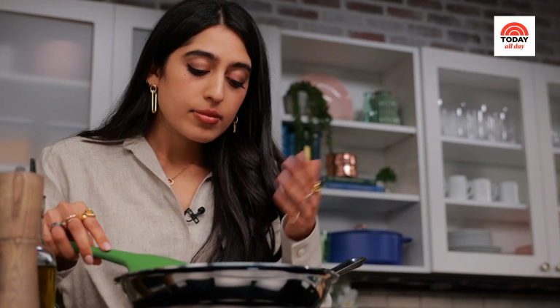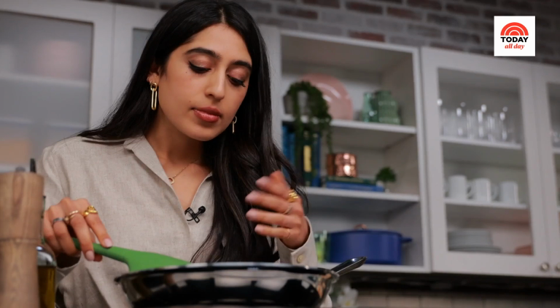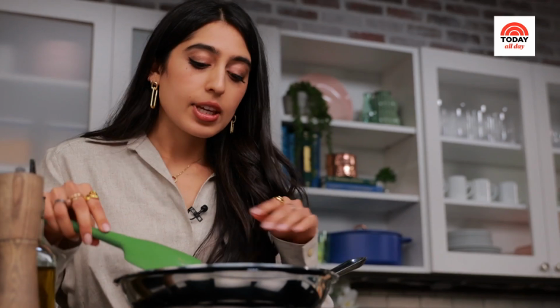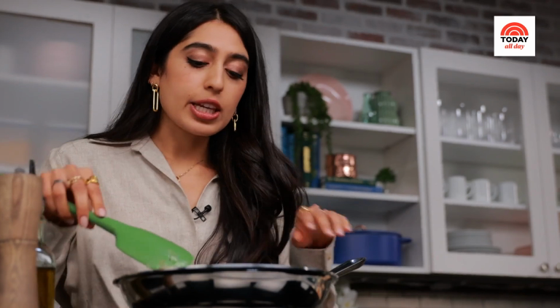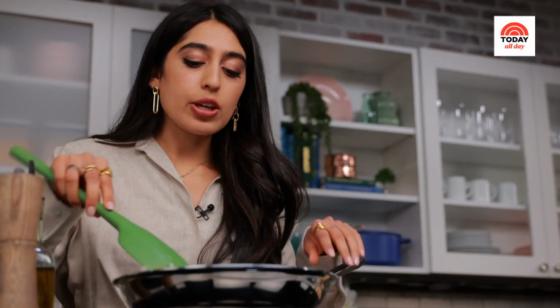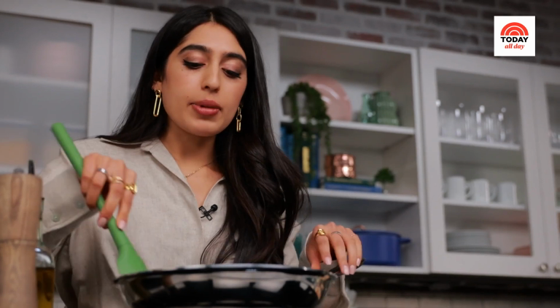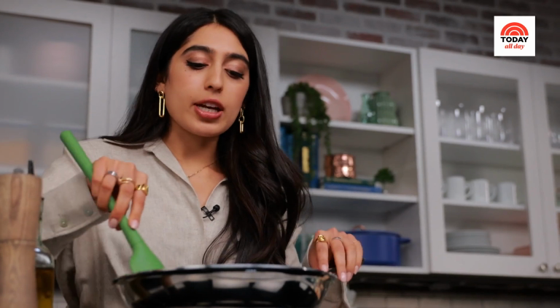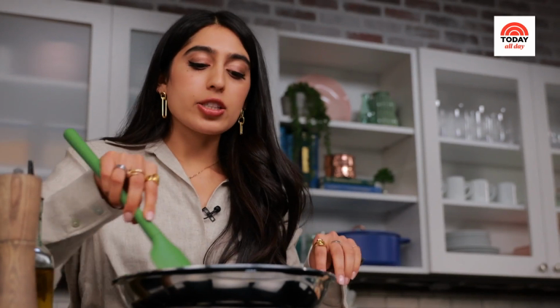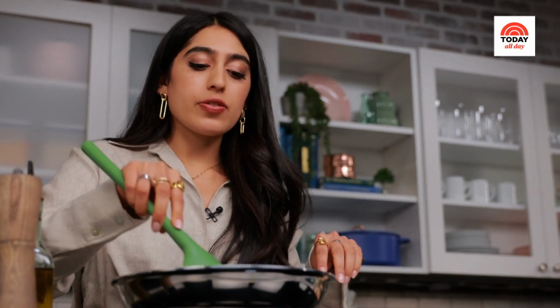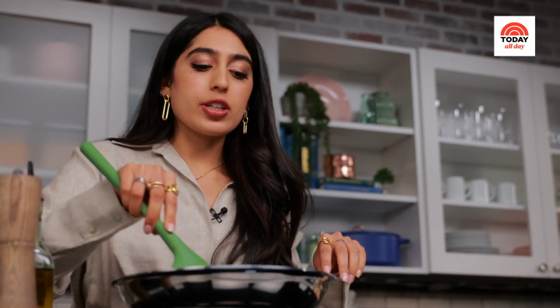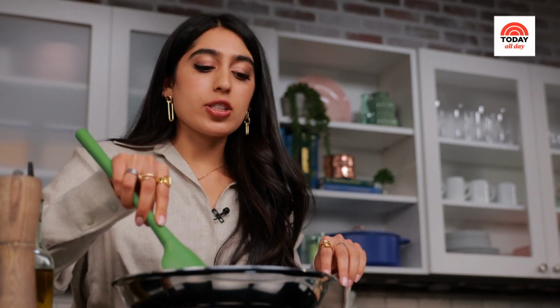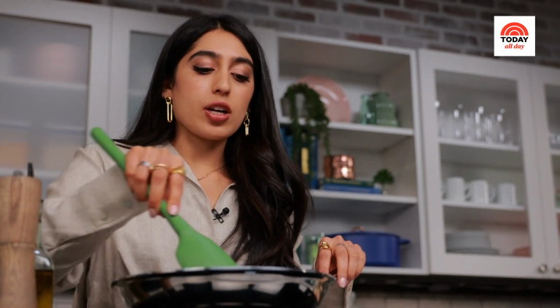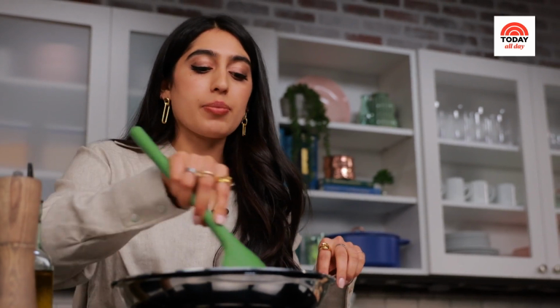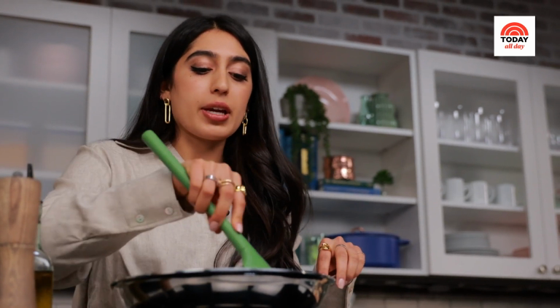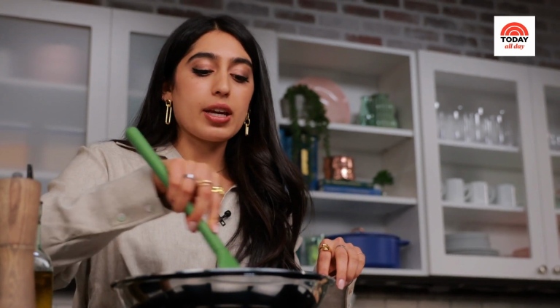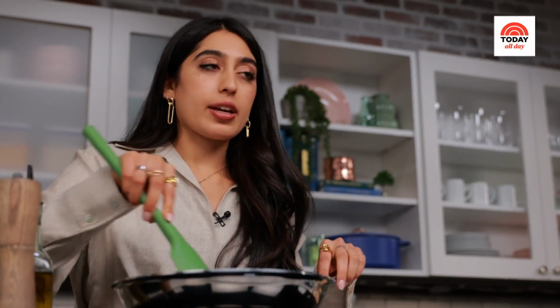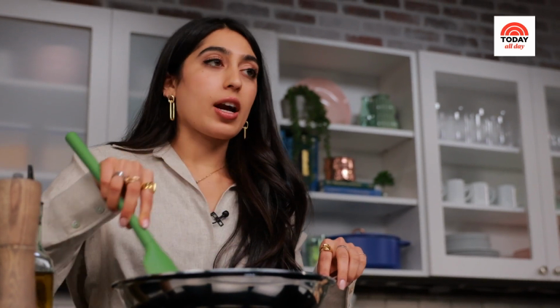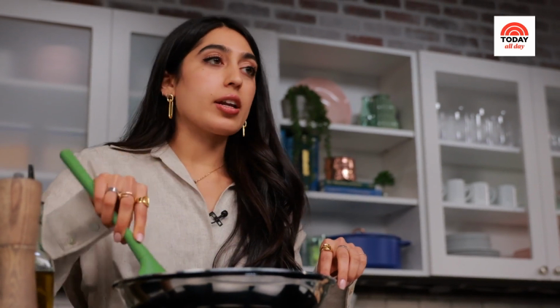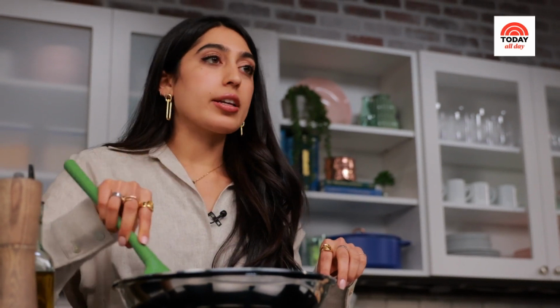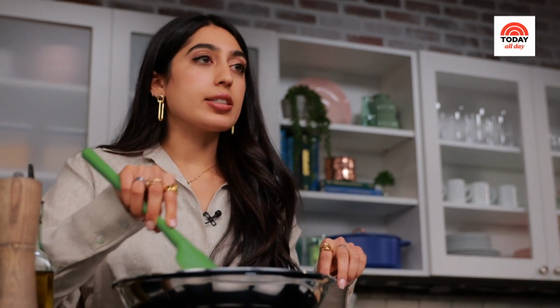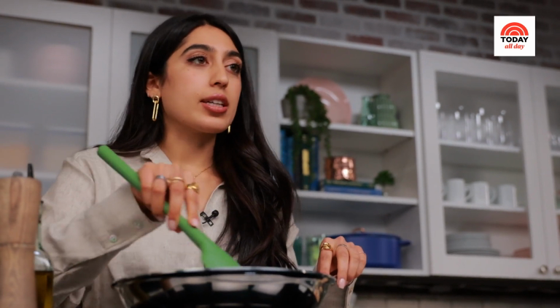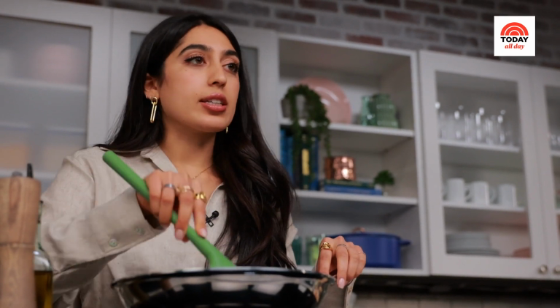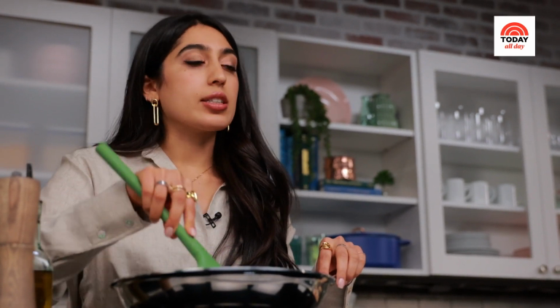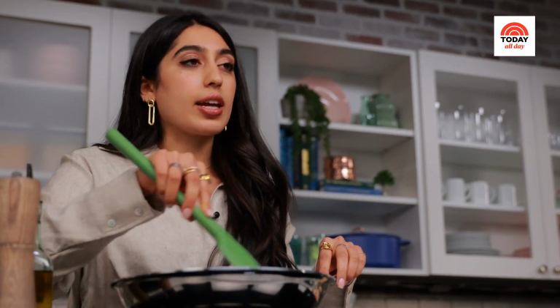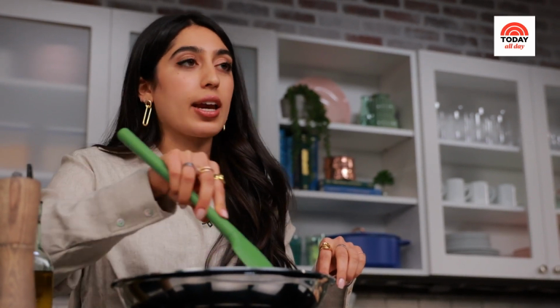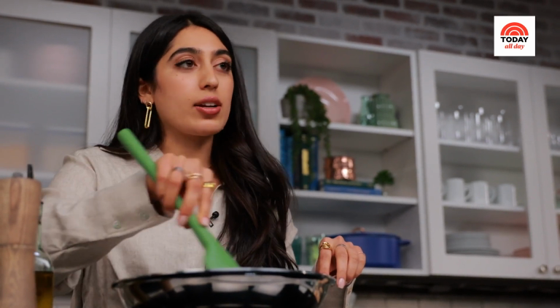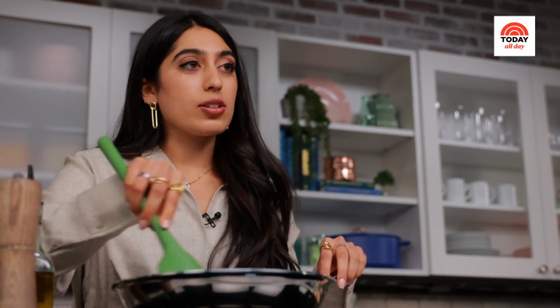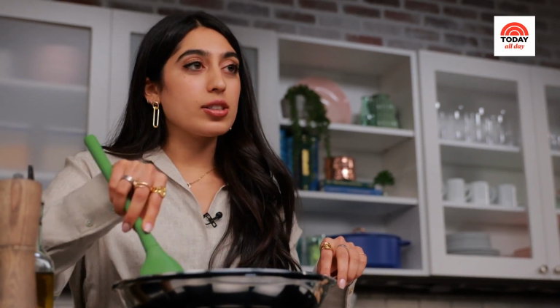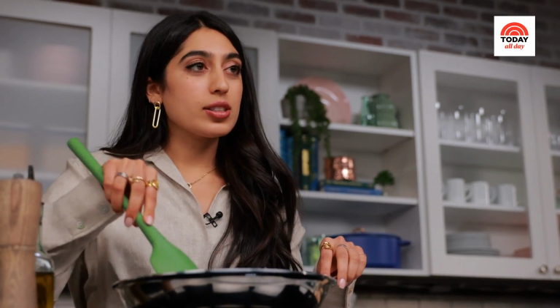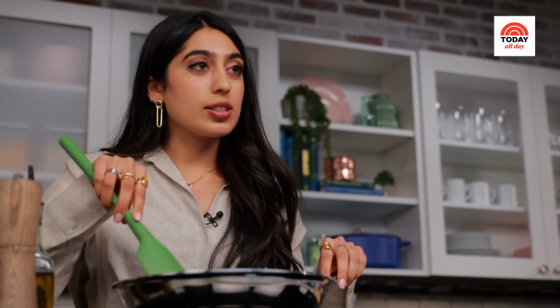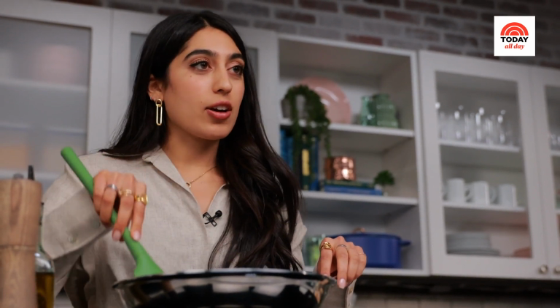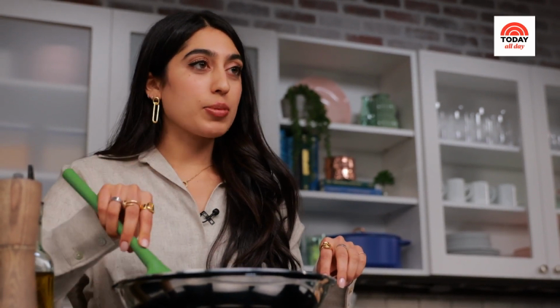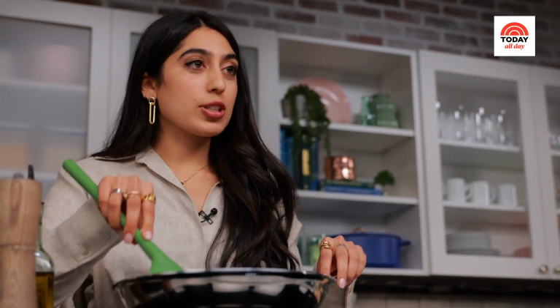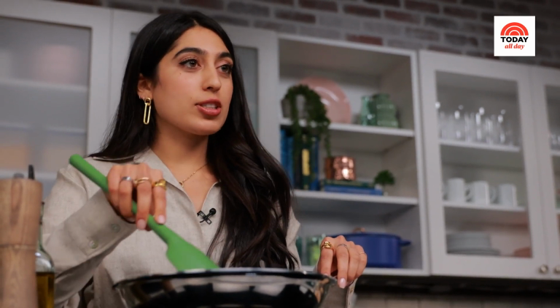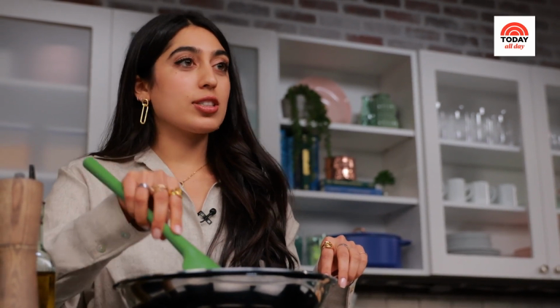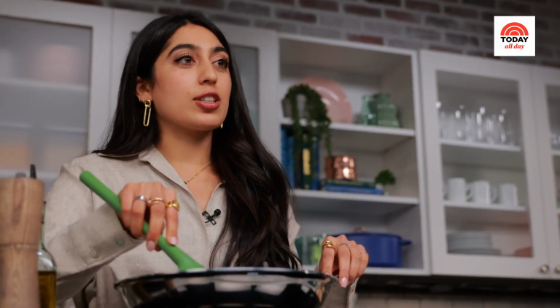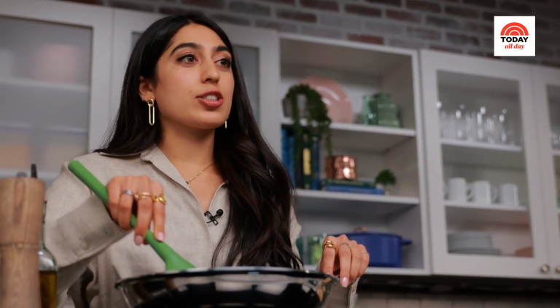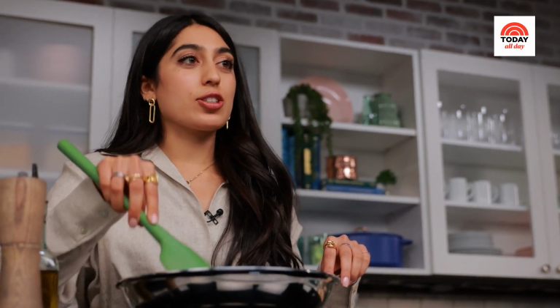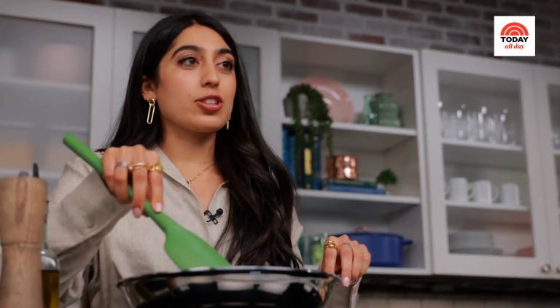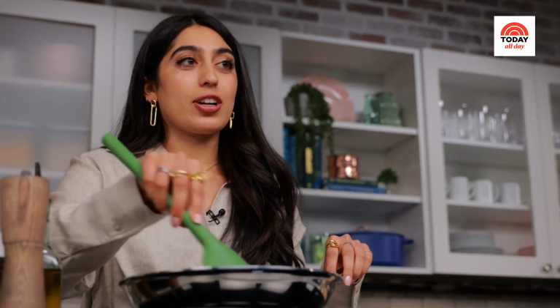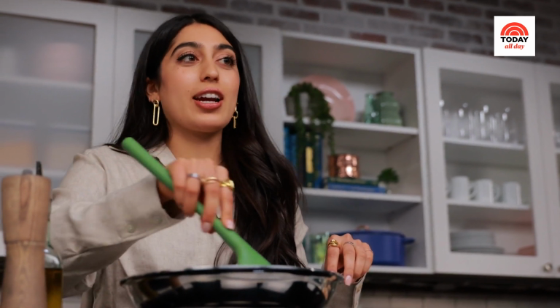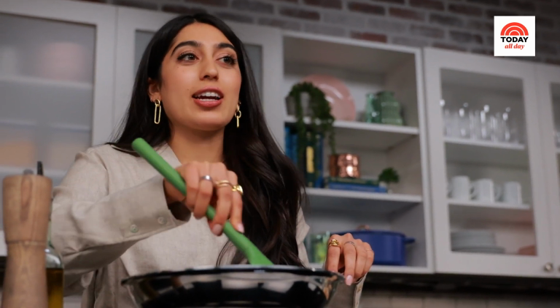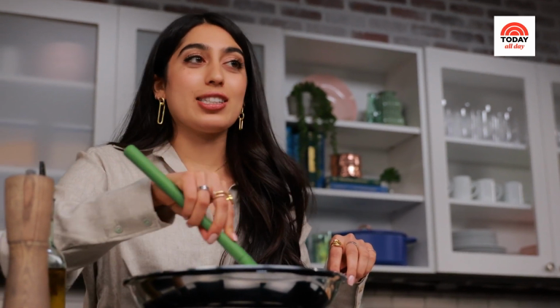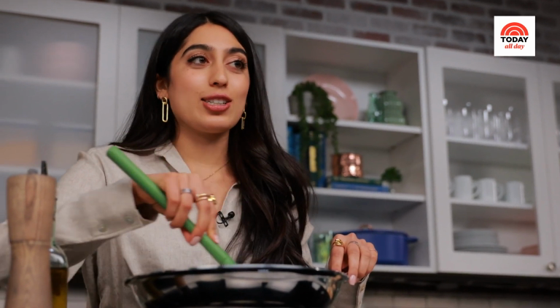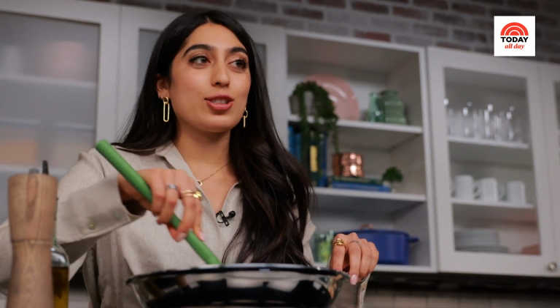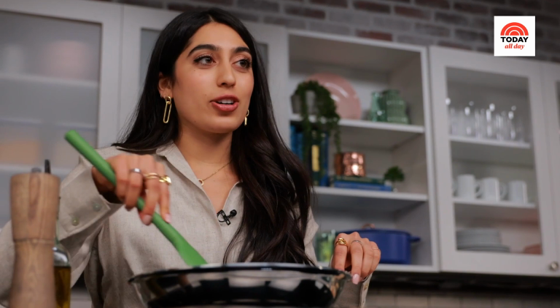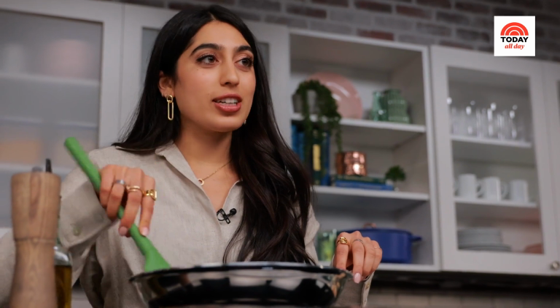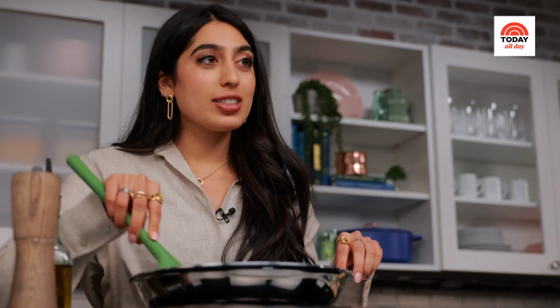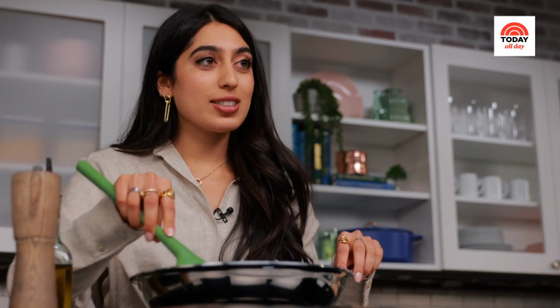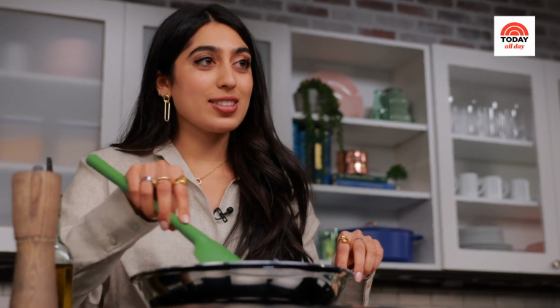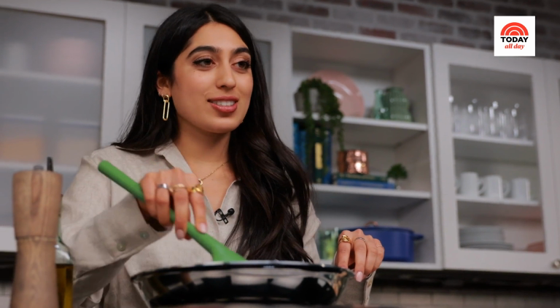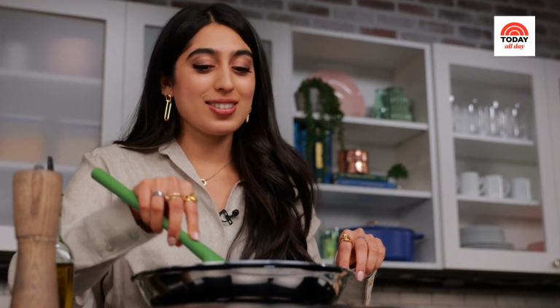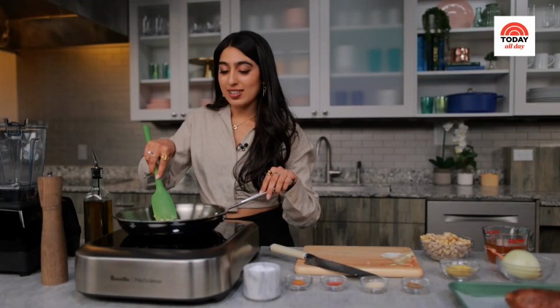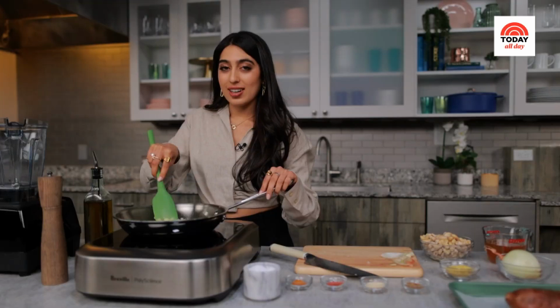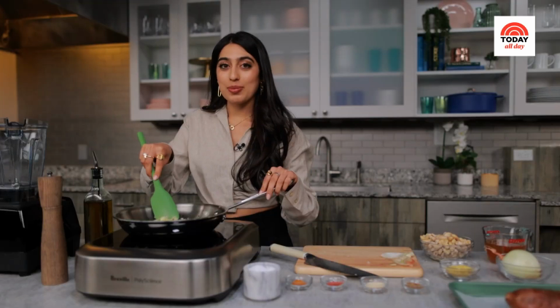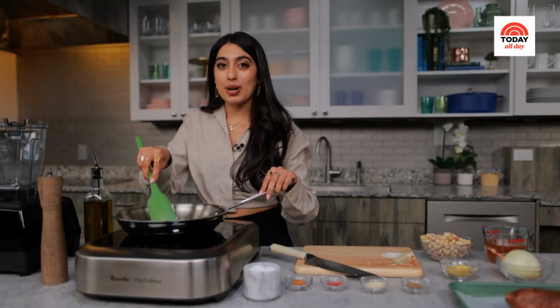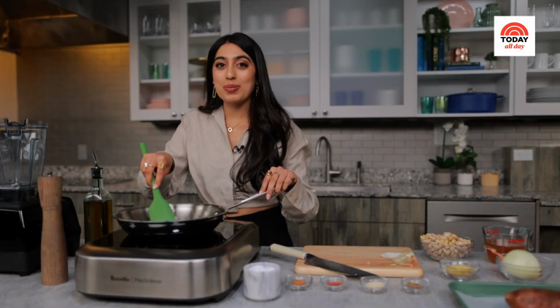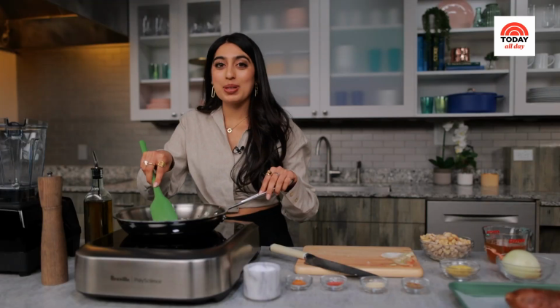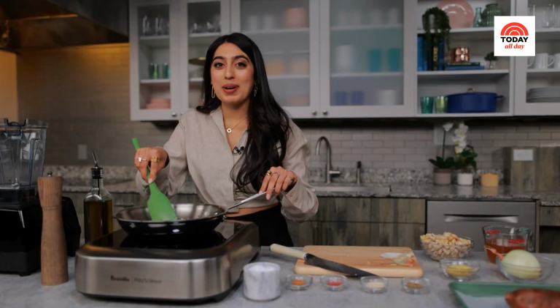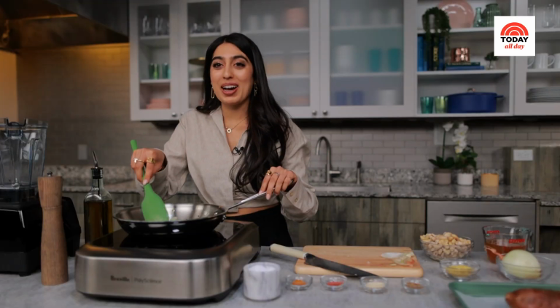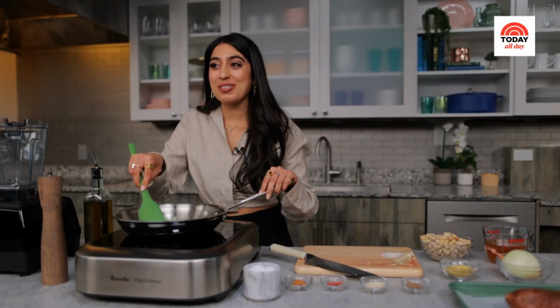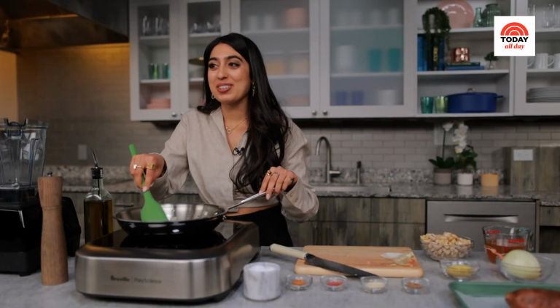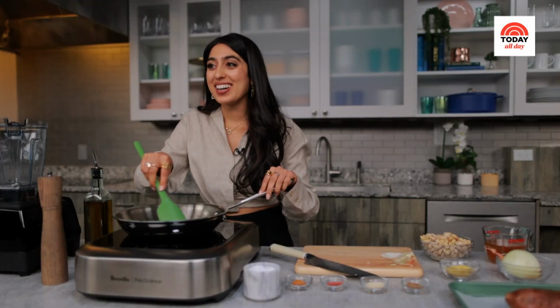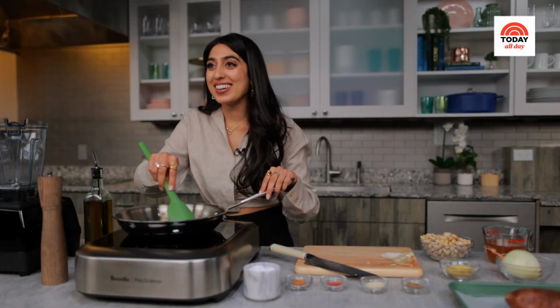Can you imagine if they started making onion scented candles? That would be such a crazy choice. I'd probably like one.